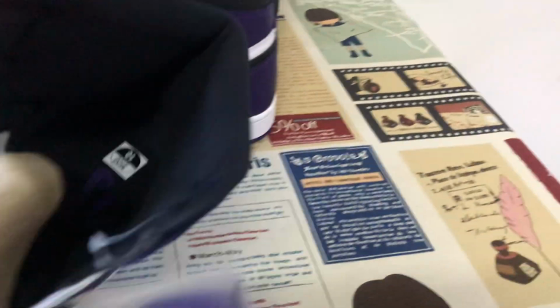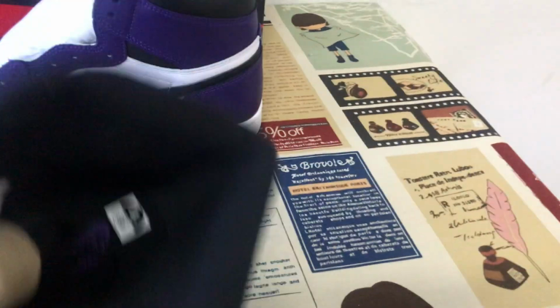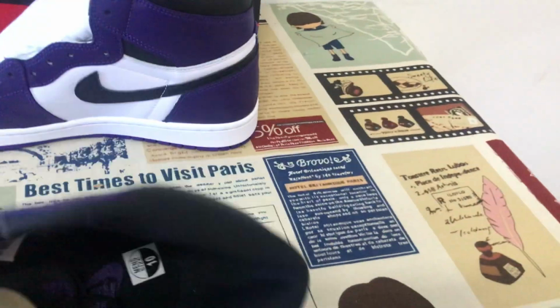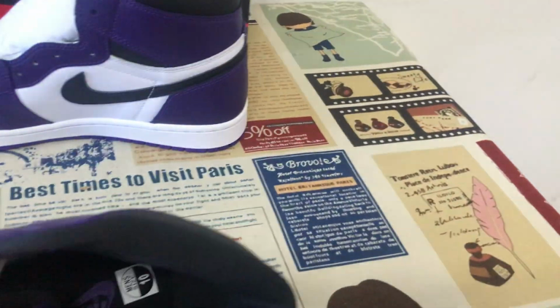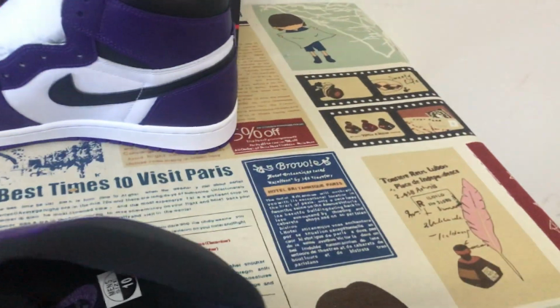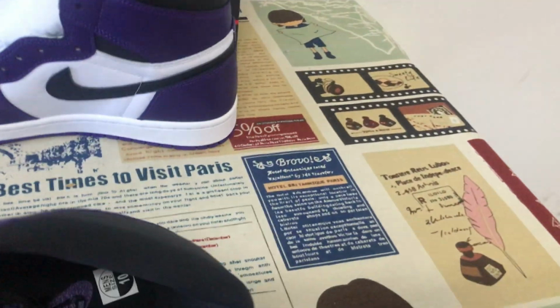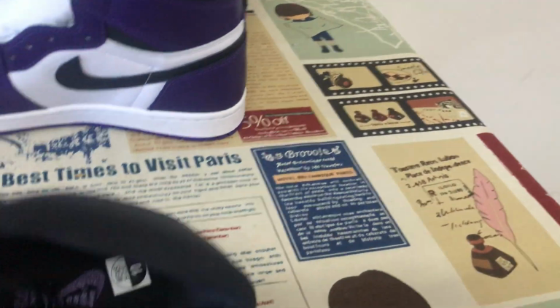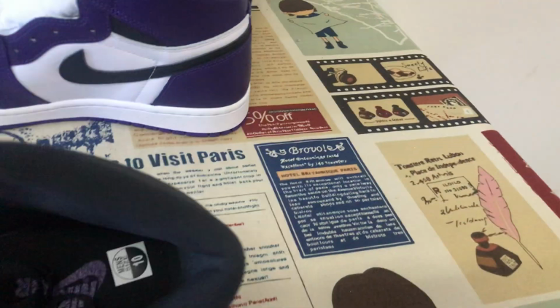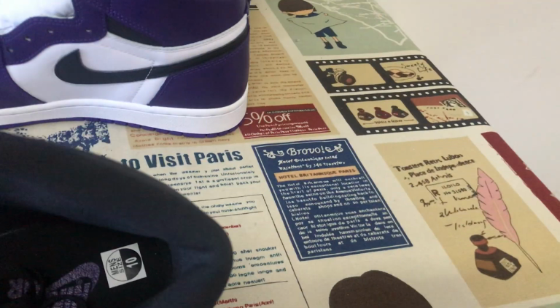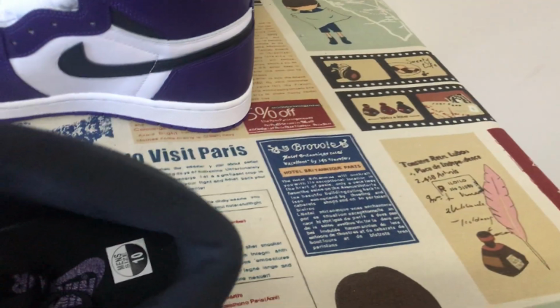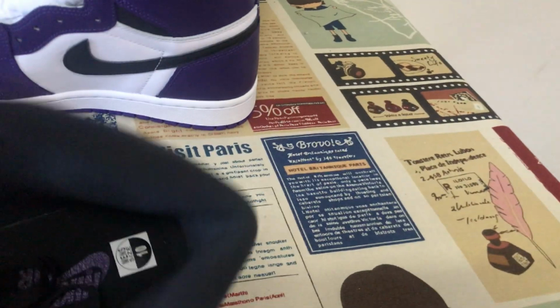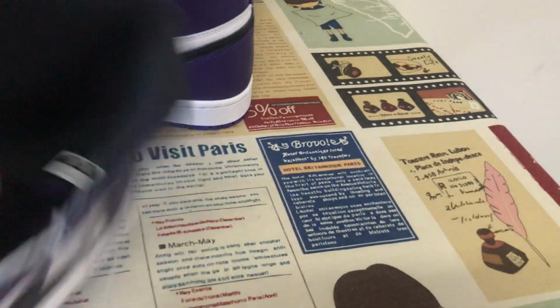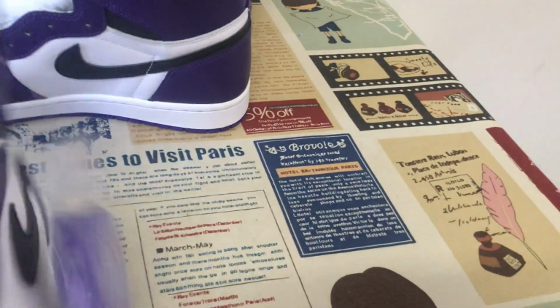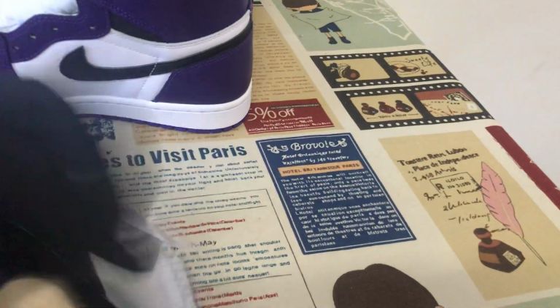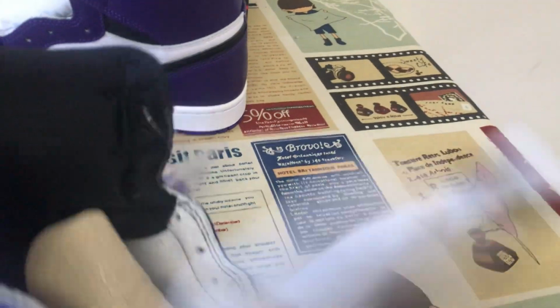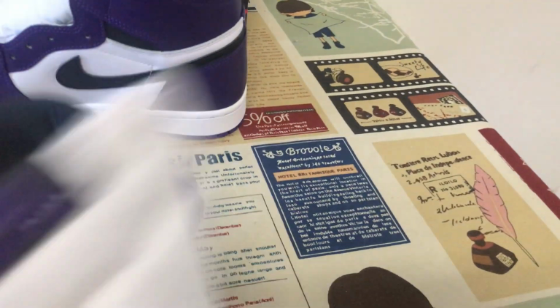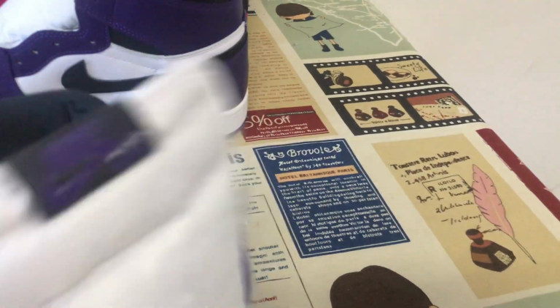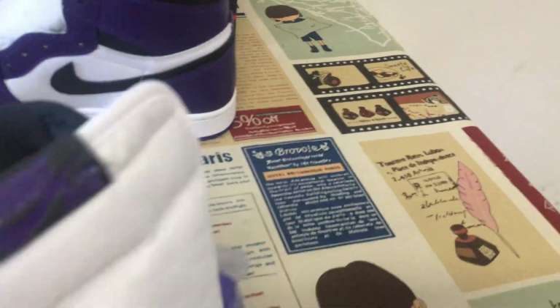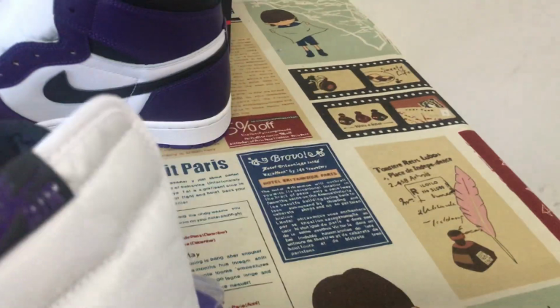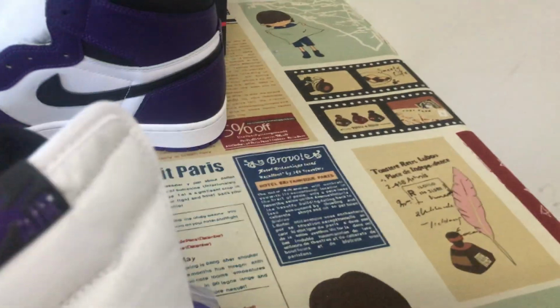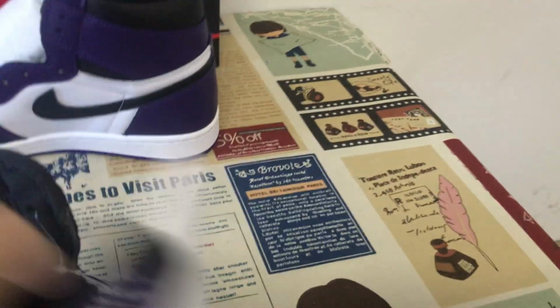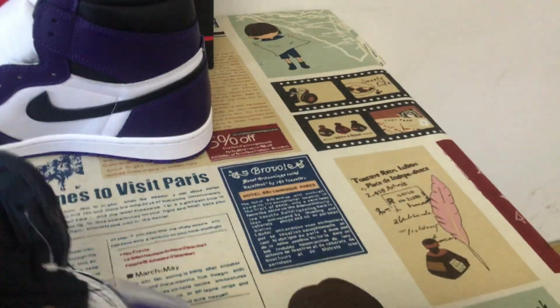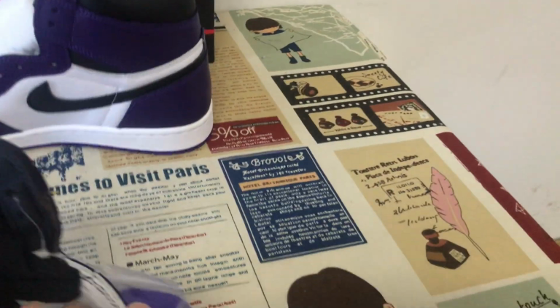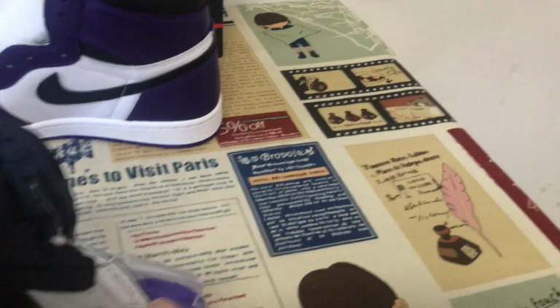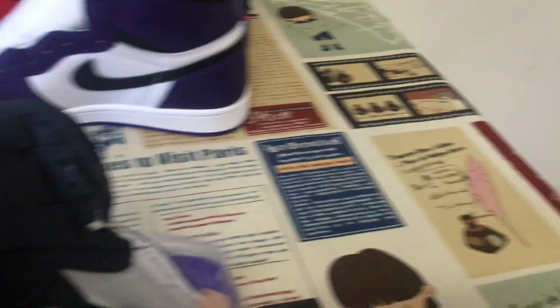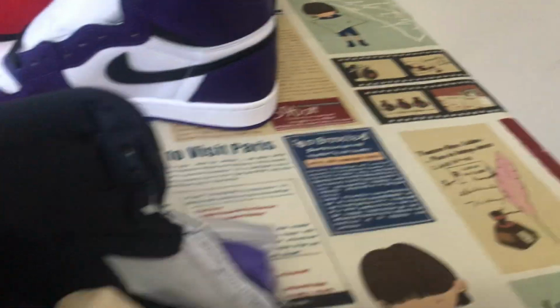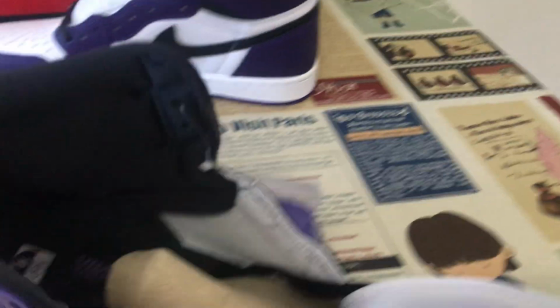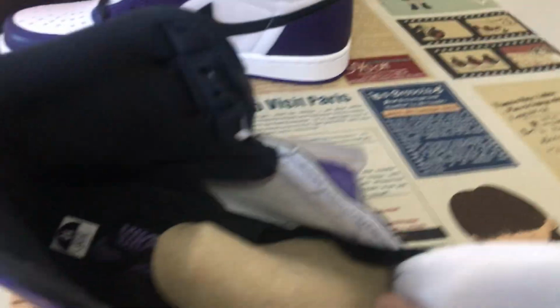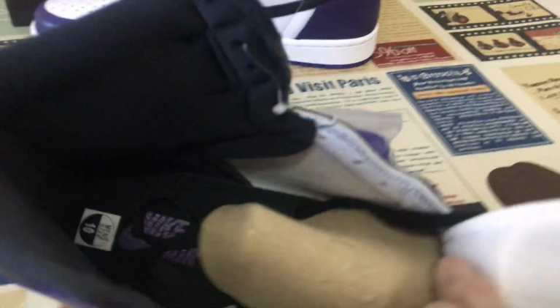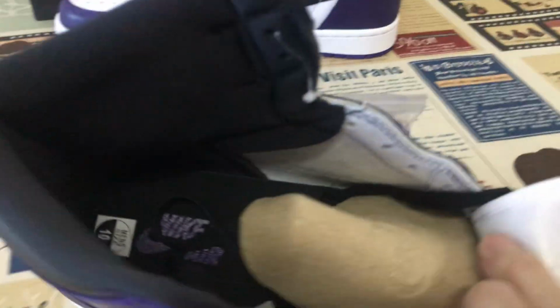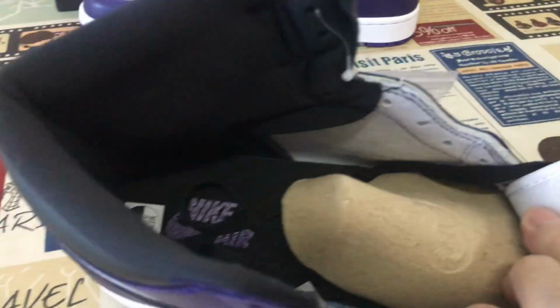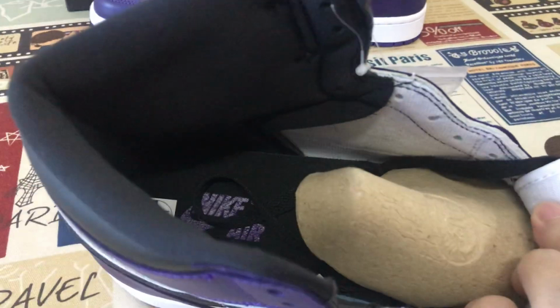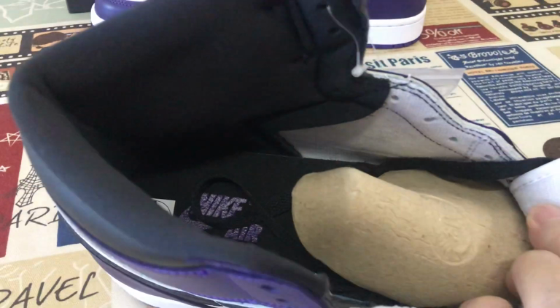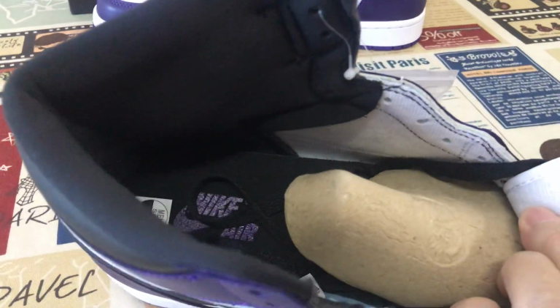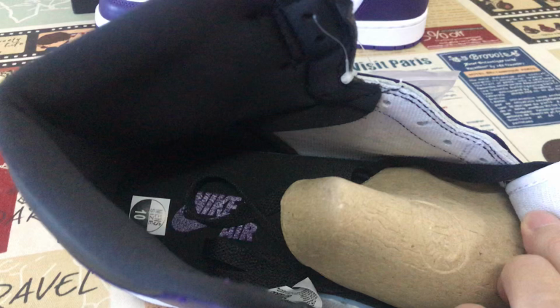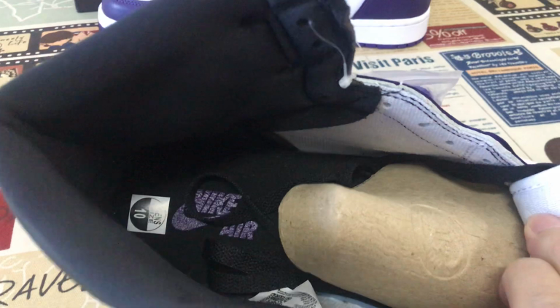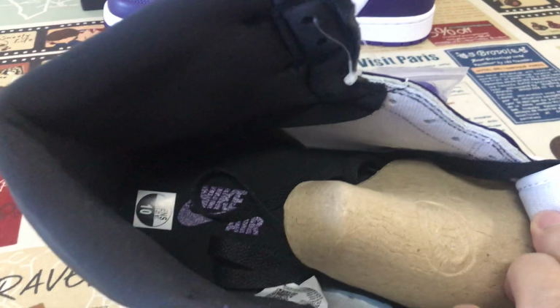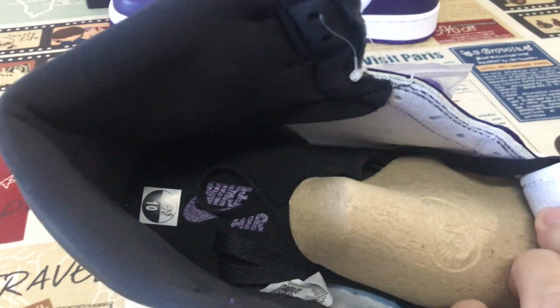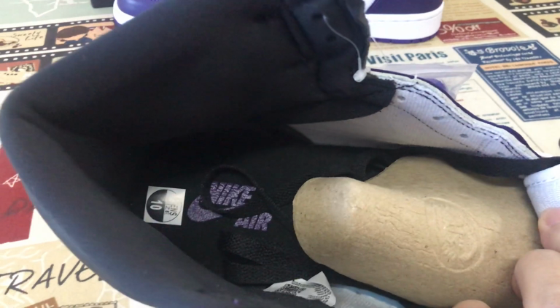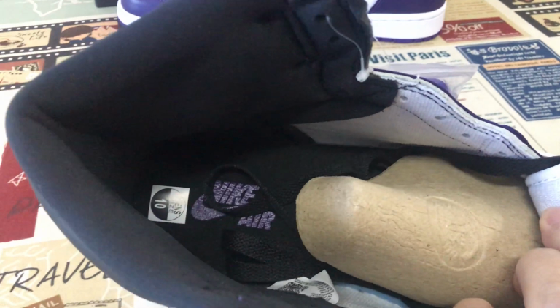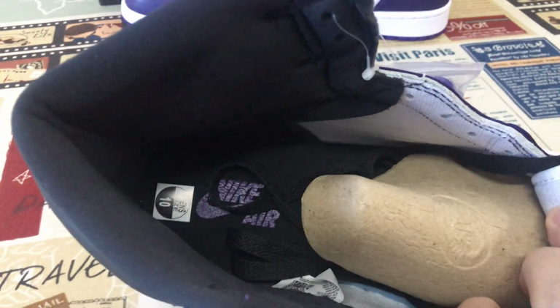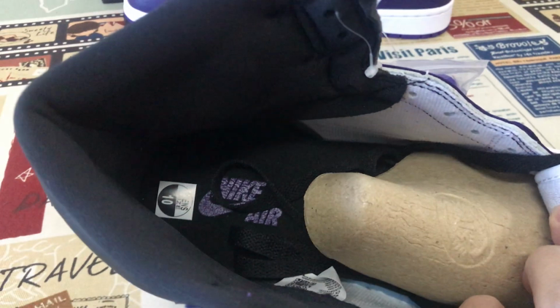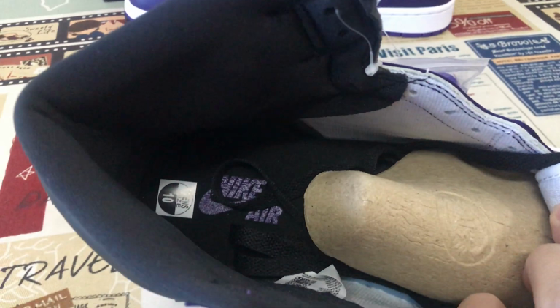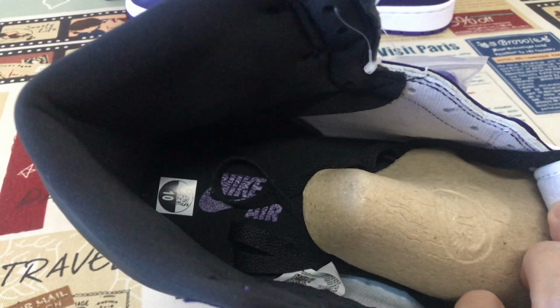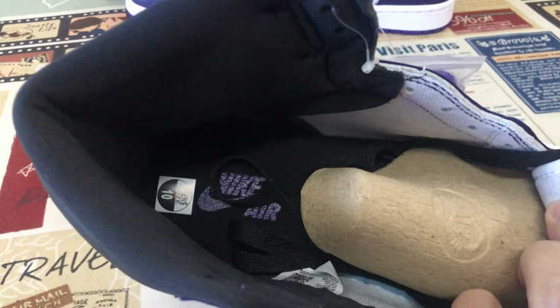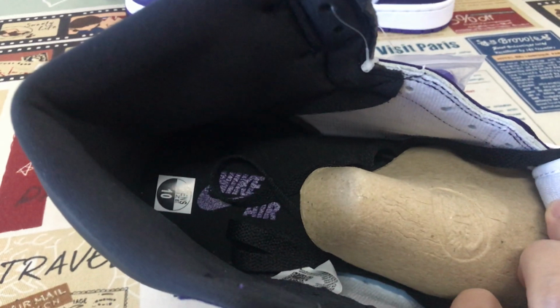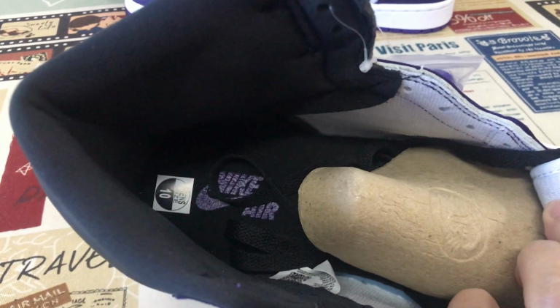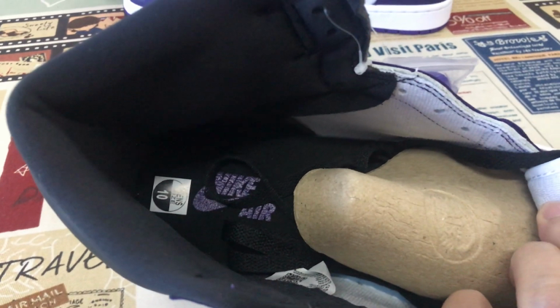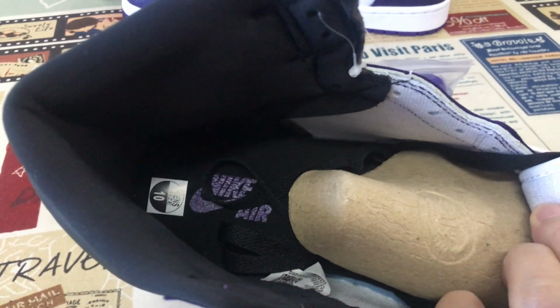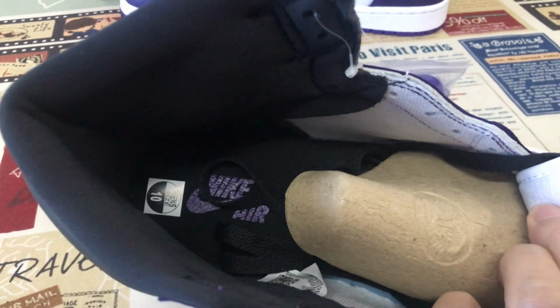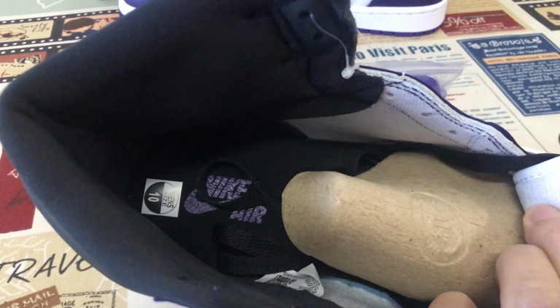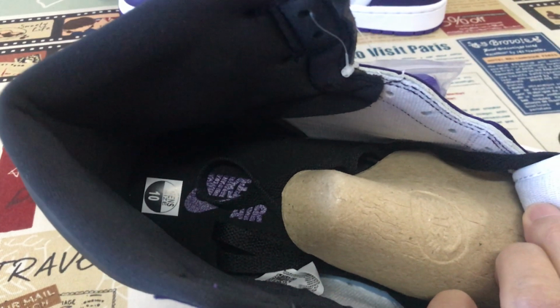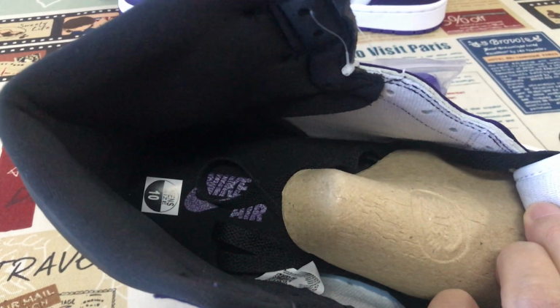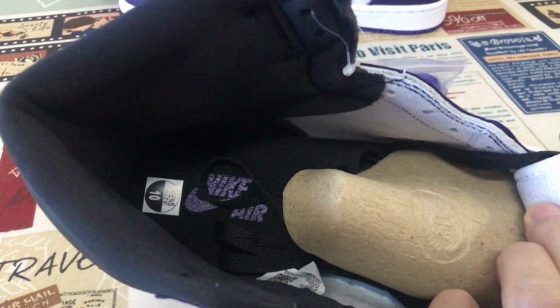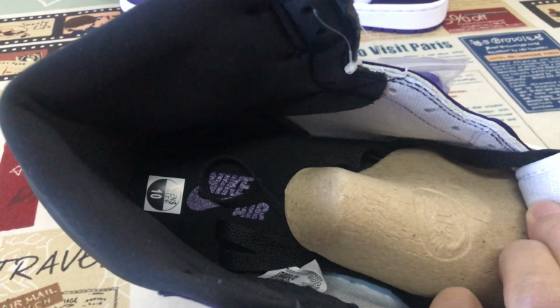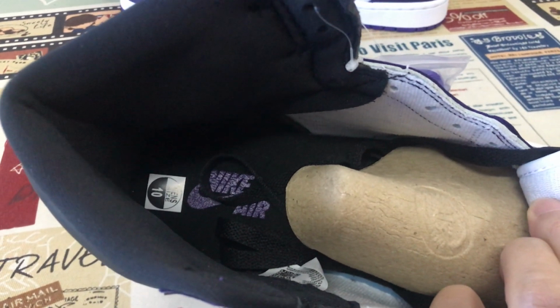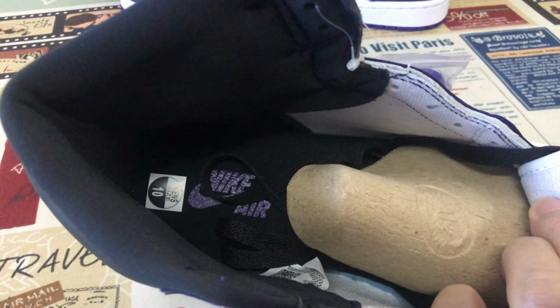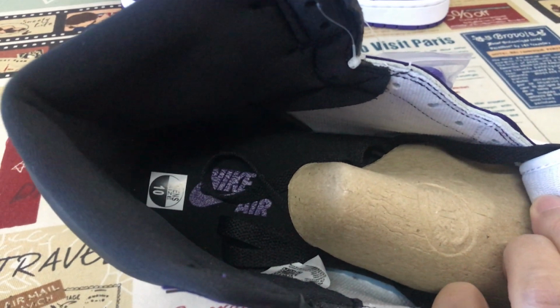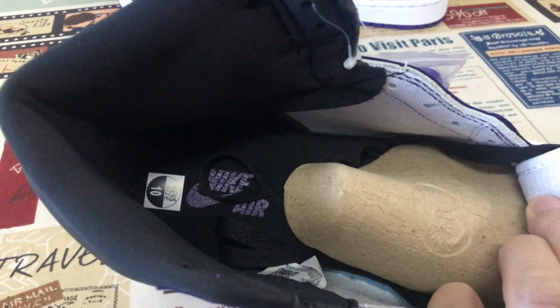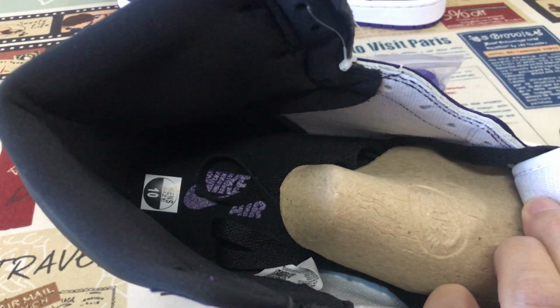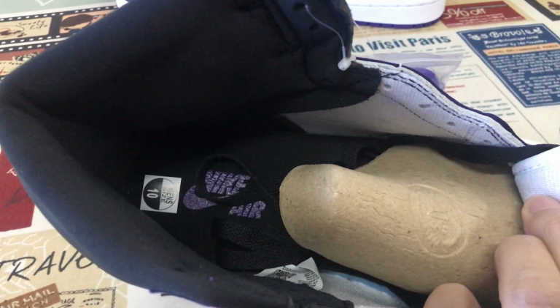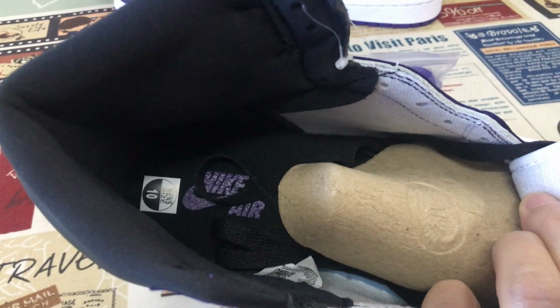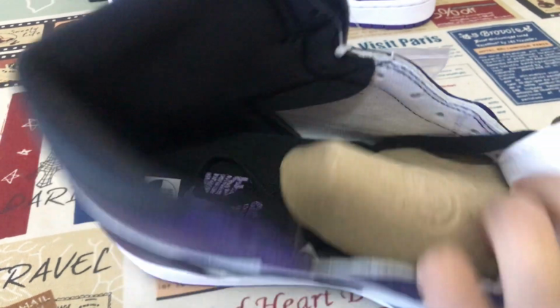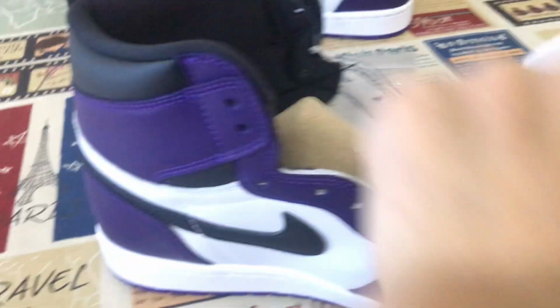Black color lining. Black inner sole with the purple logo on the inner sole.